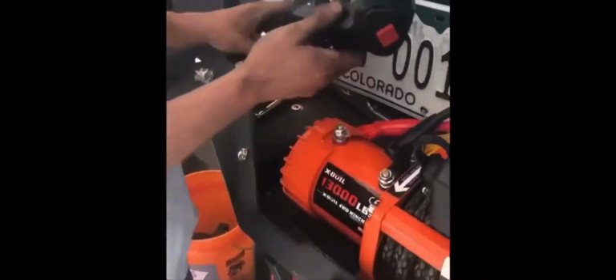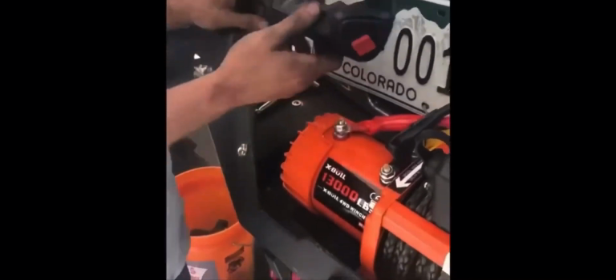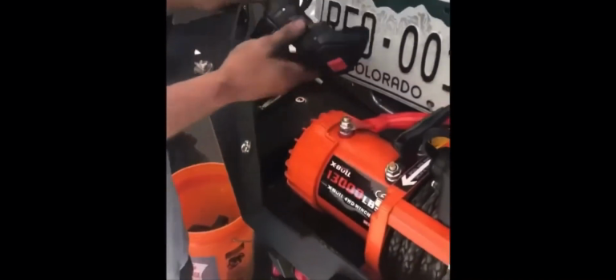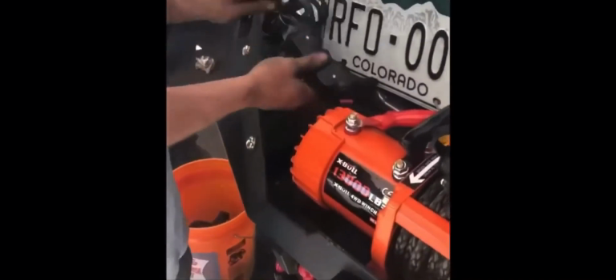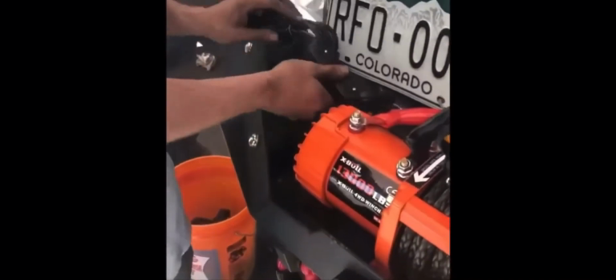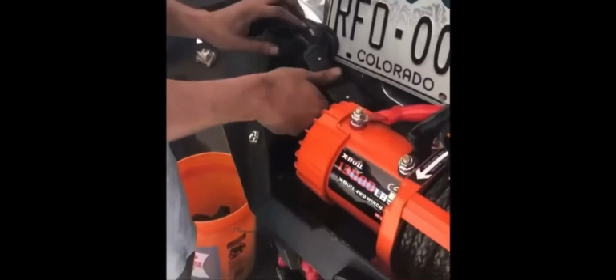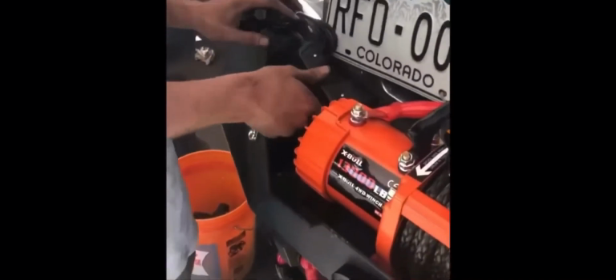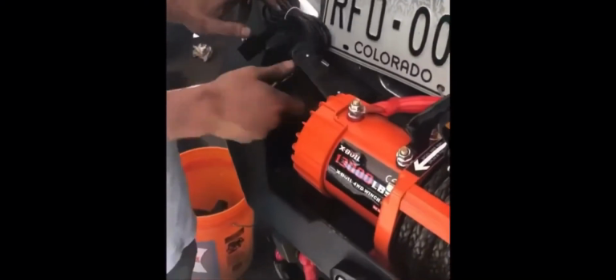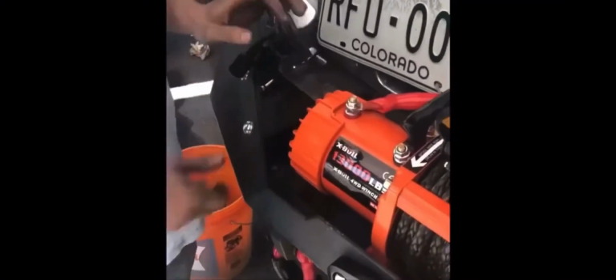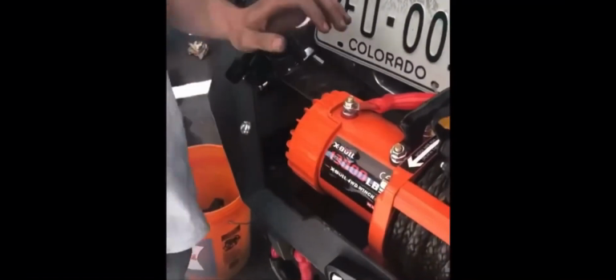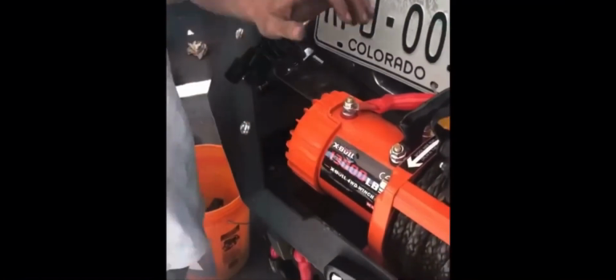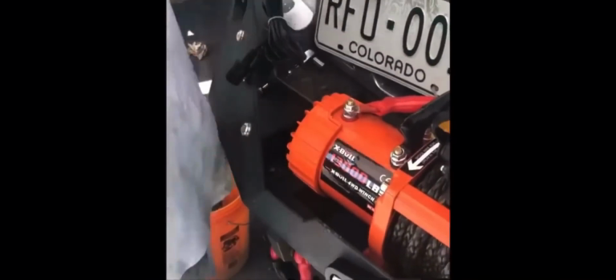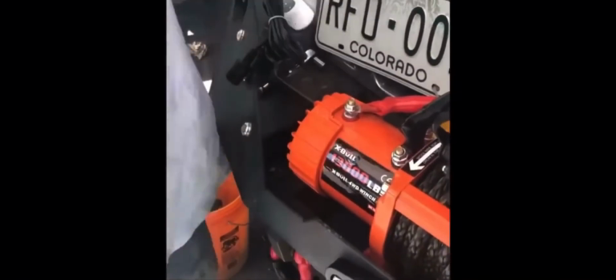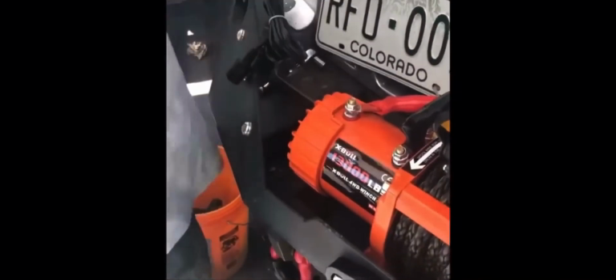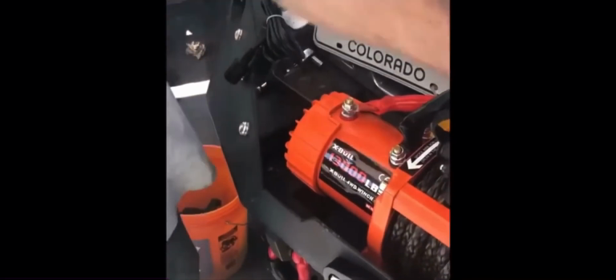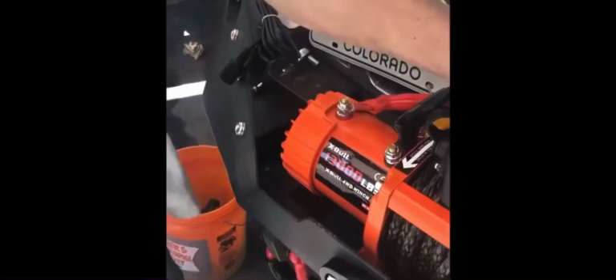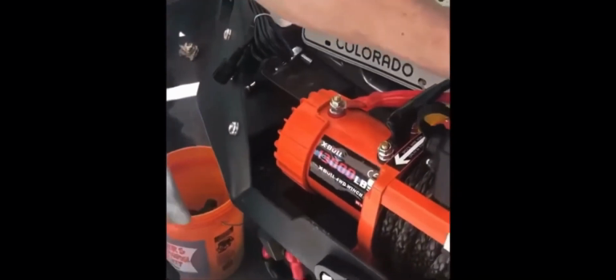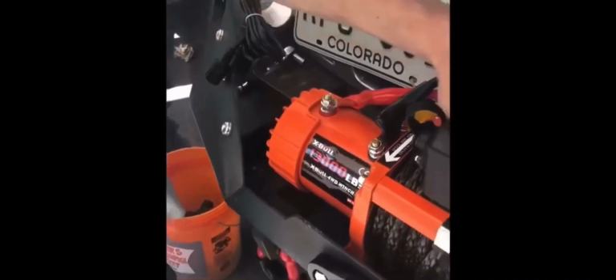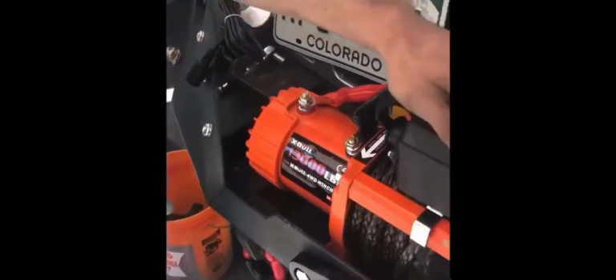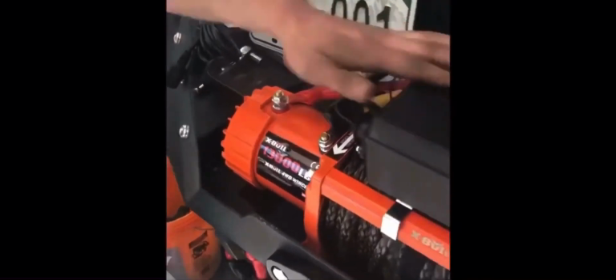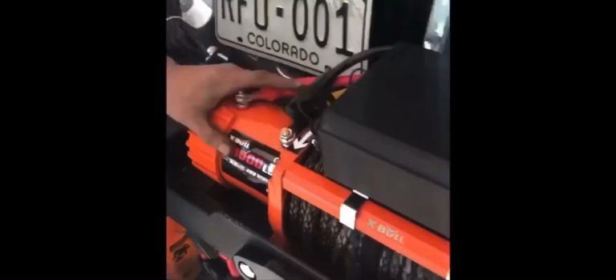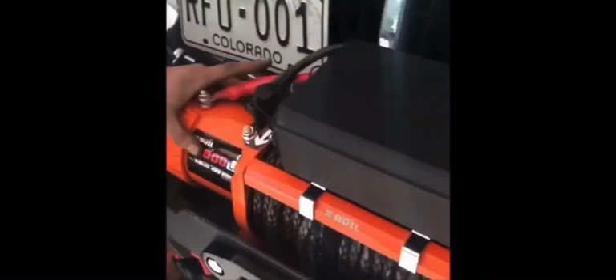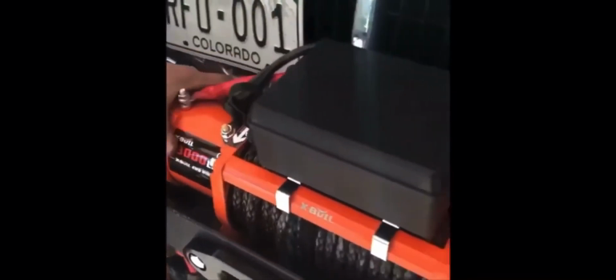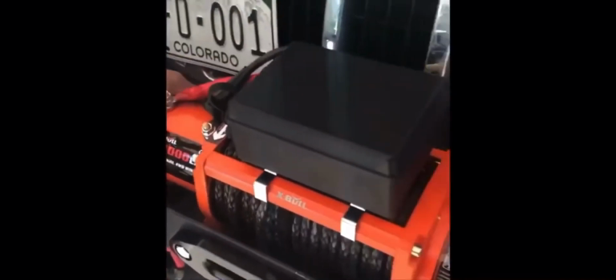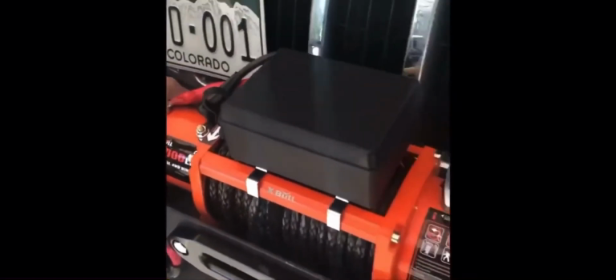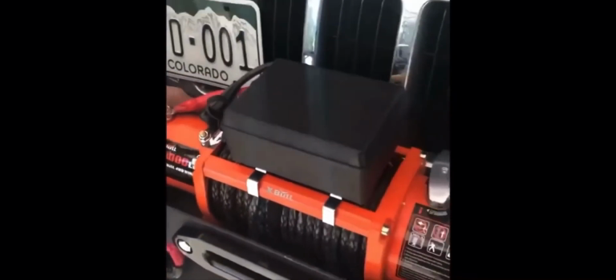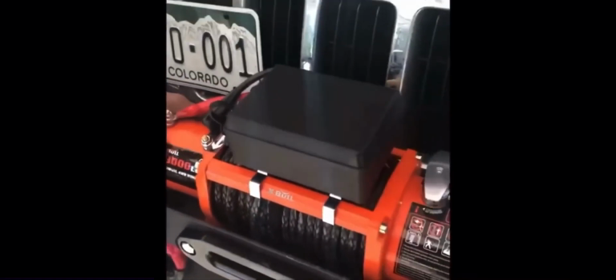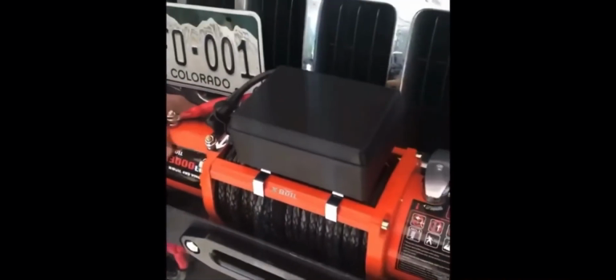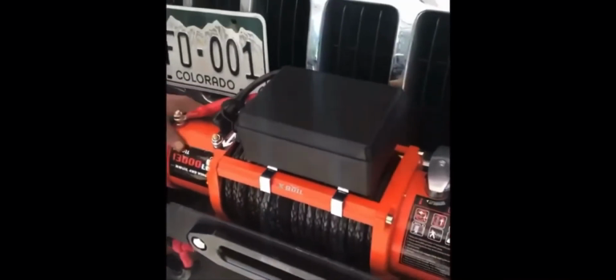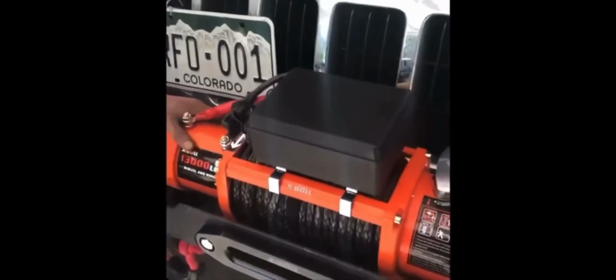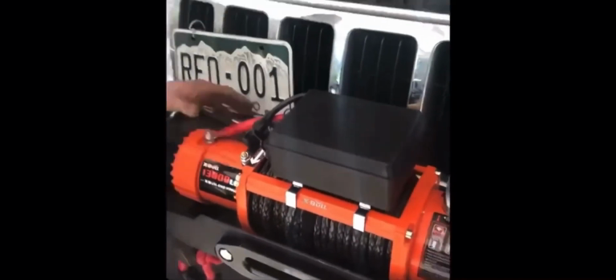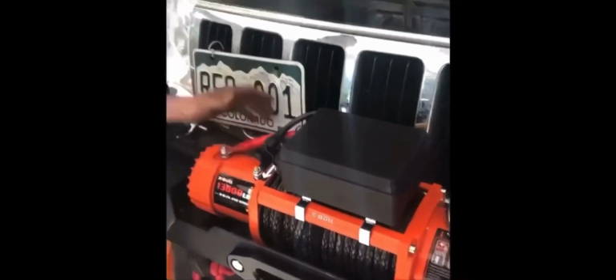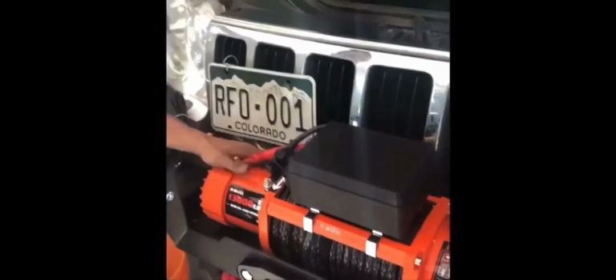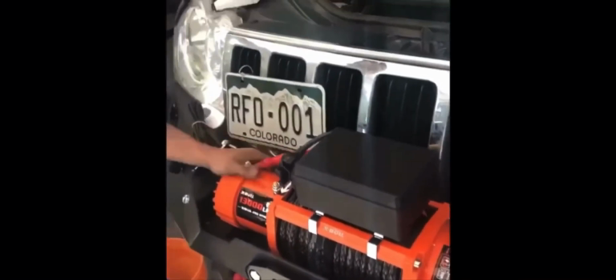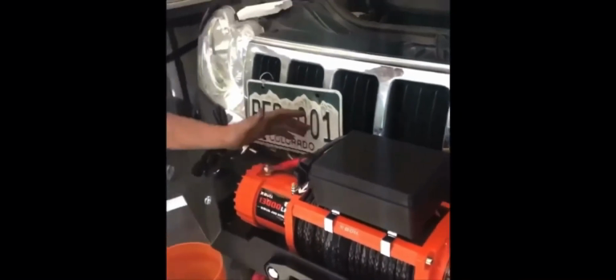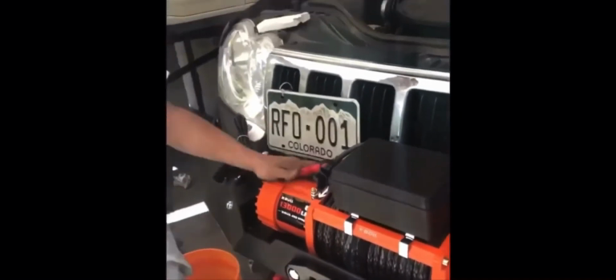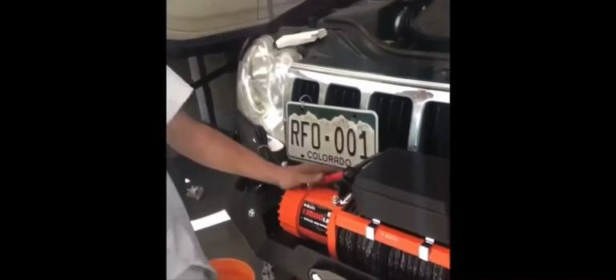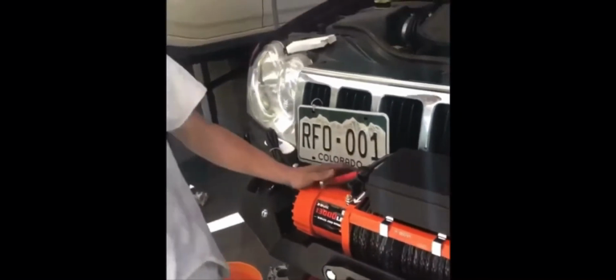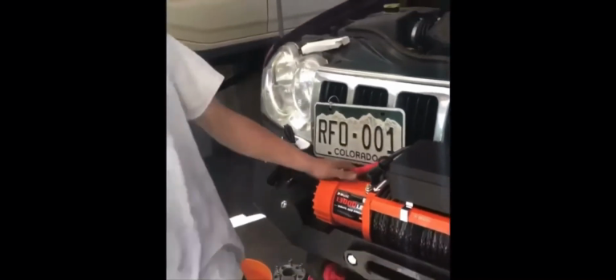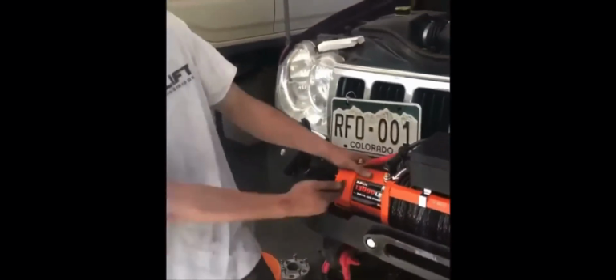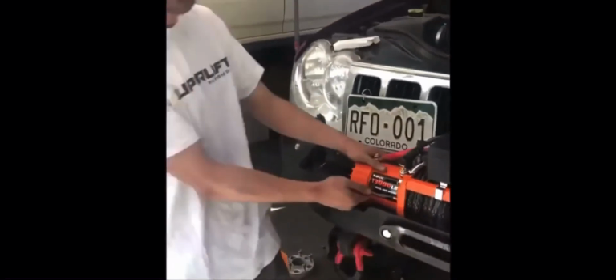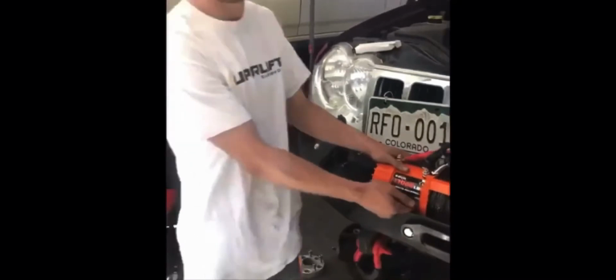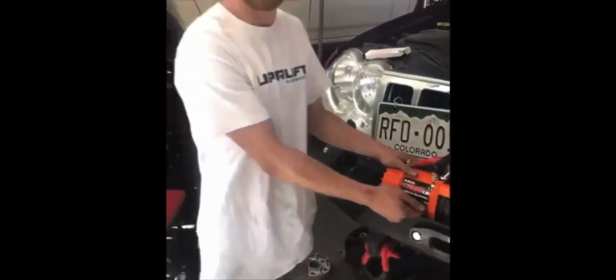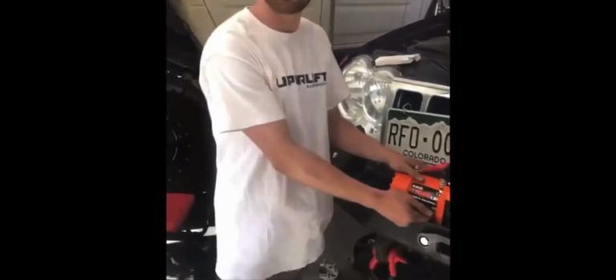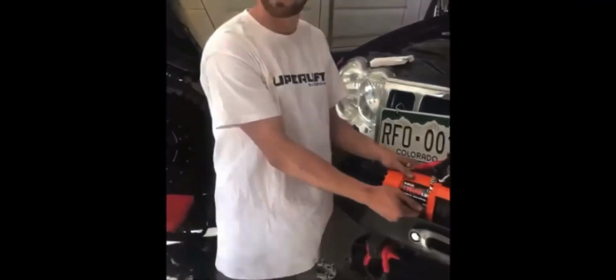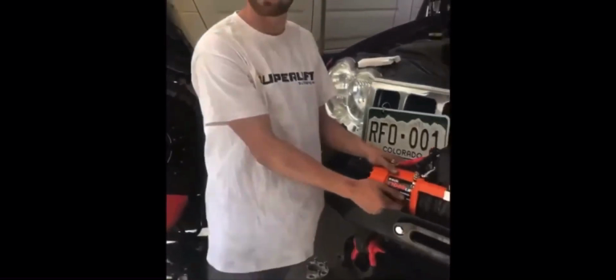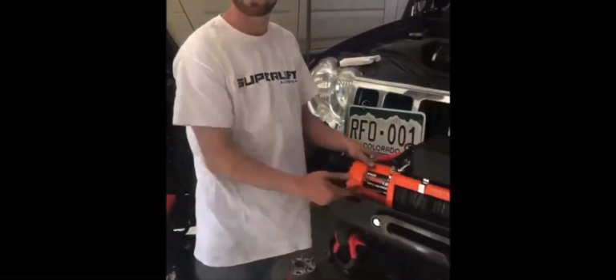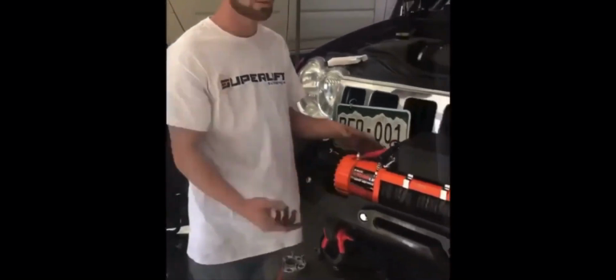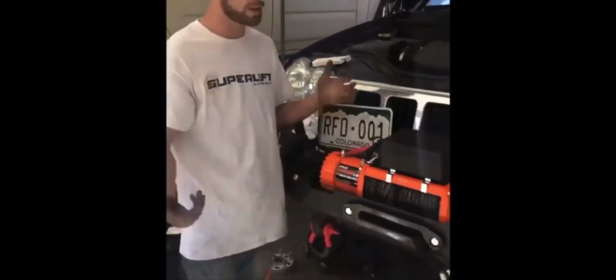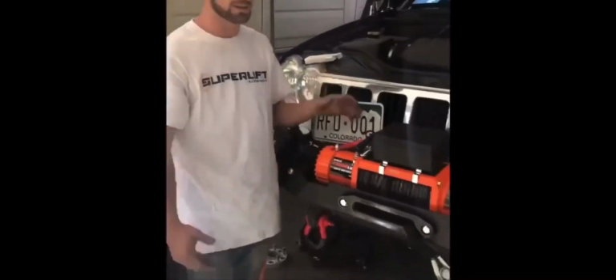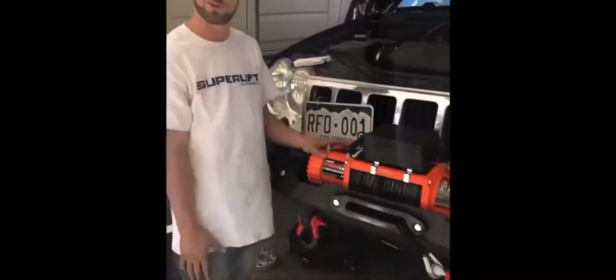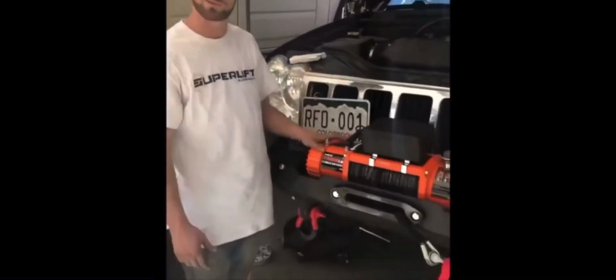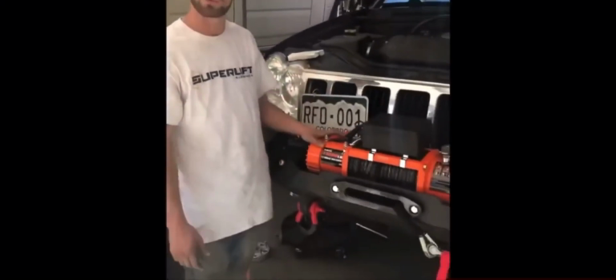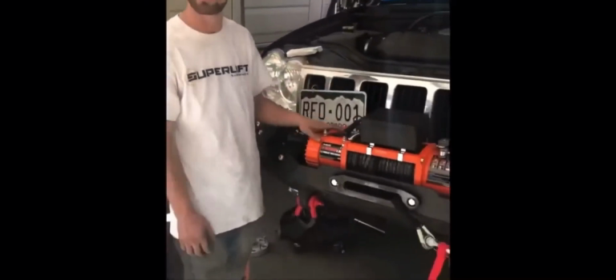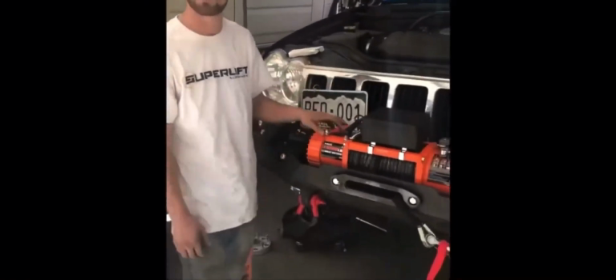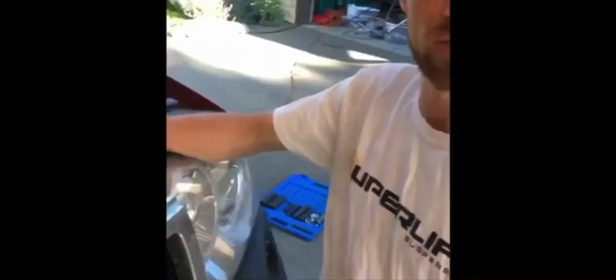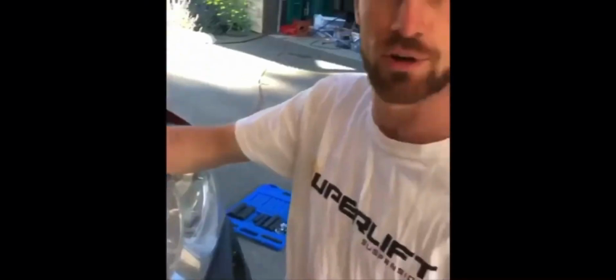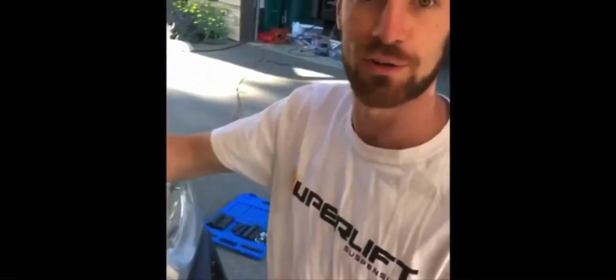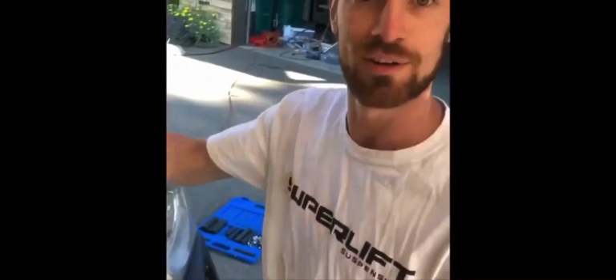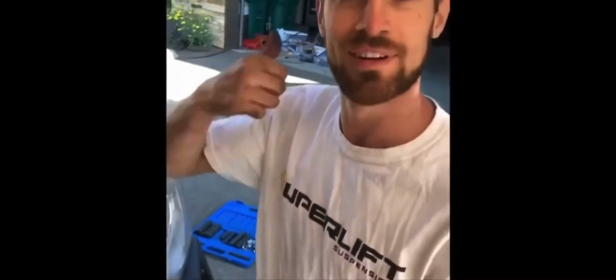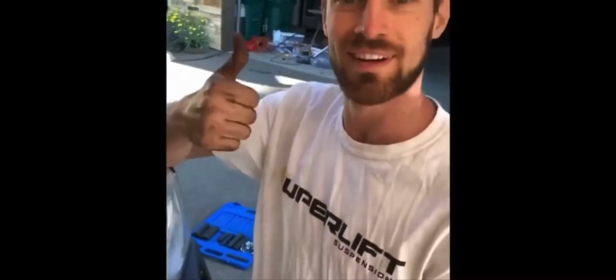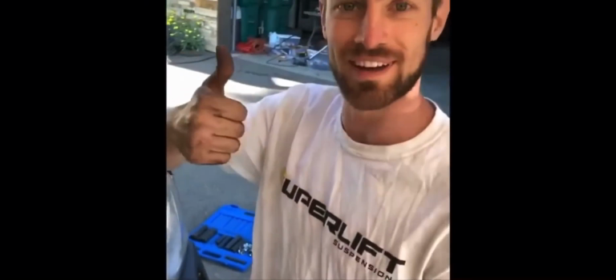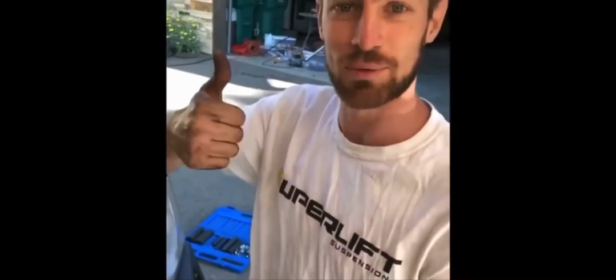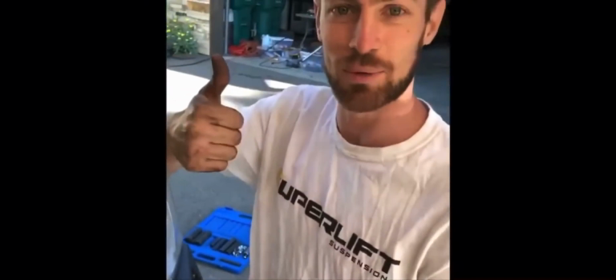We've got our X-bolt winch installed — we're super excited to be part of the X-bolt family. If you guys are looking for a good winch, this is a 13,000 pound winch for just a little over $300 installed. Check out X-bolt winches.